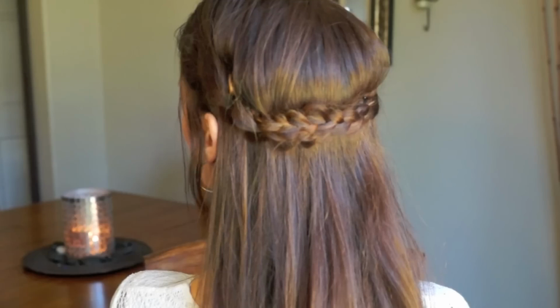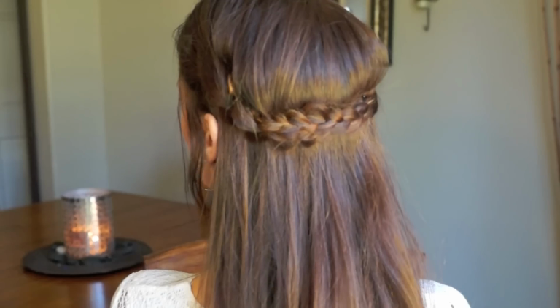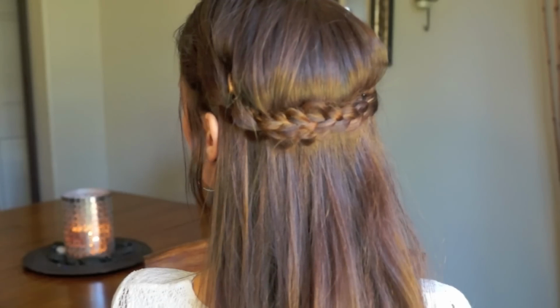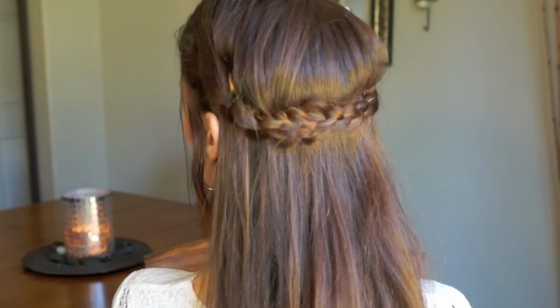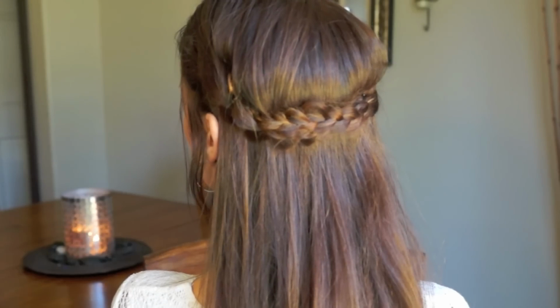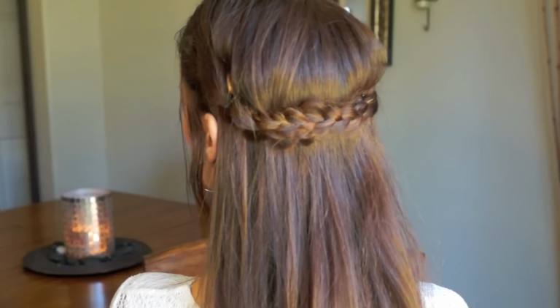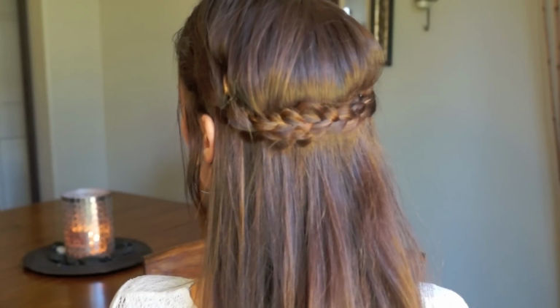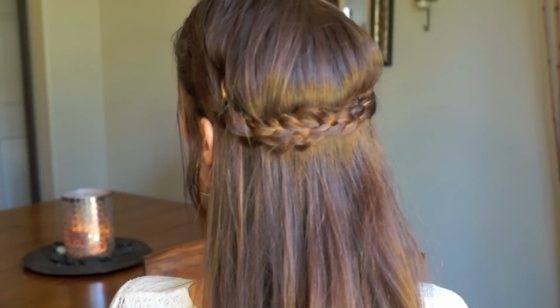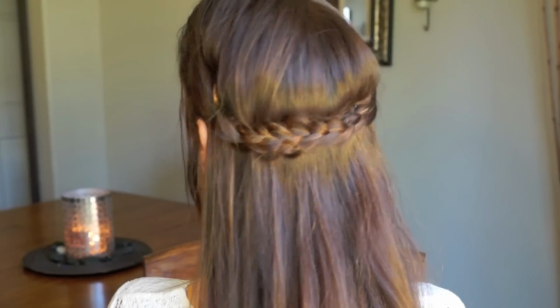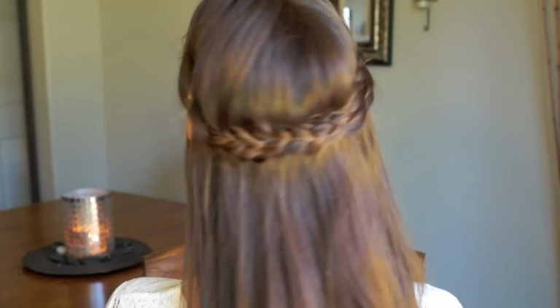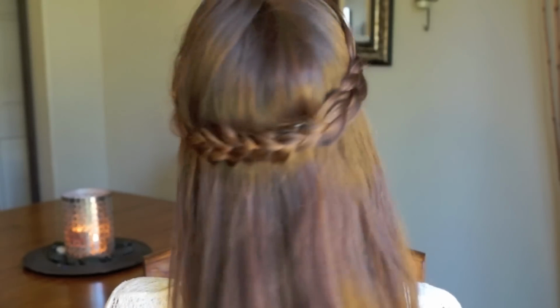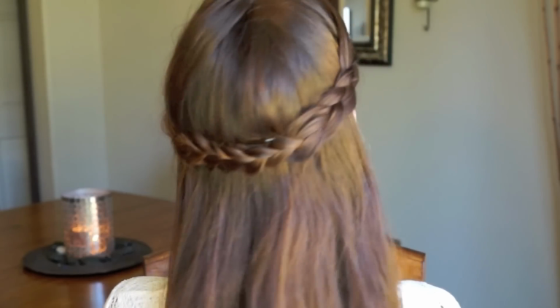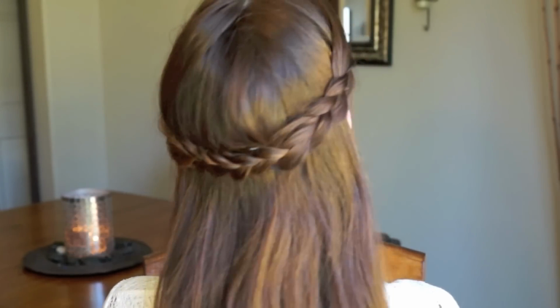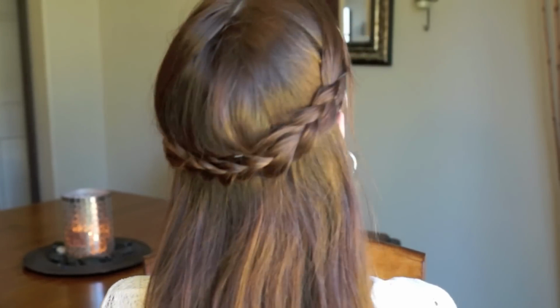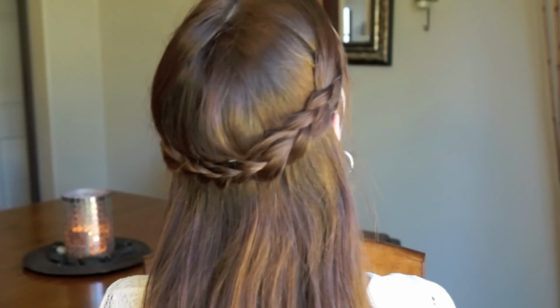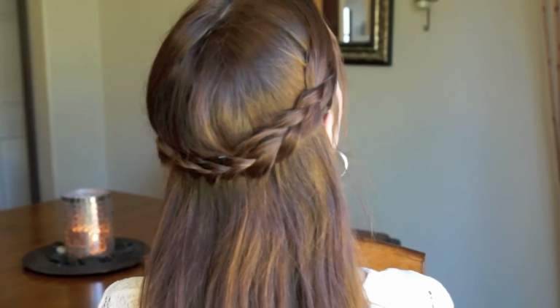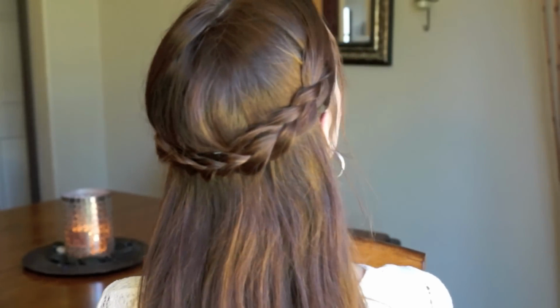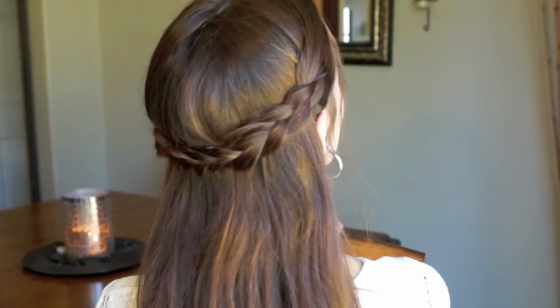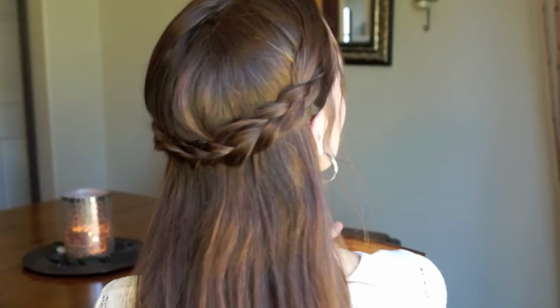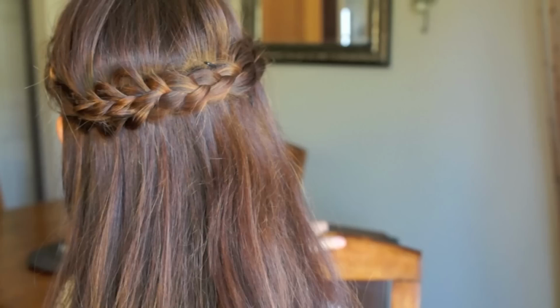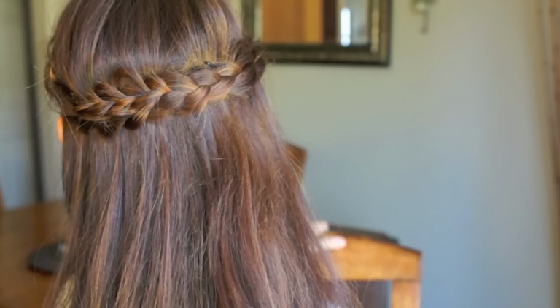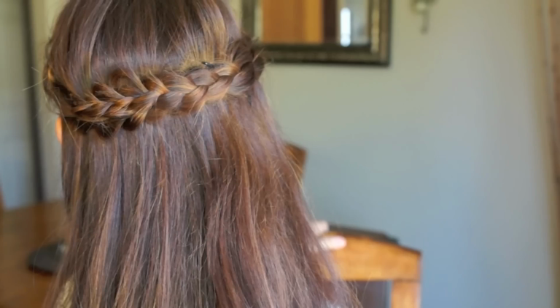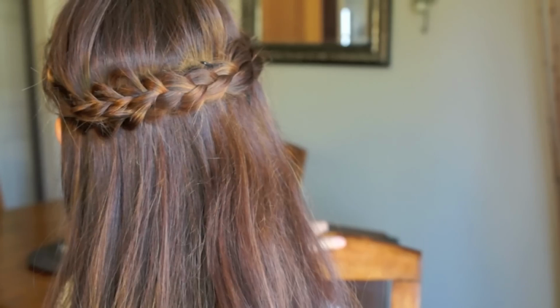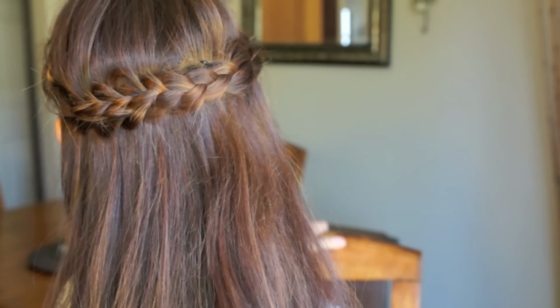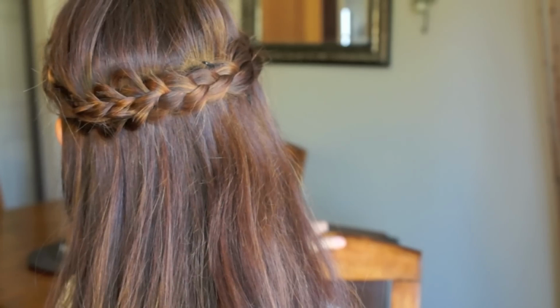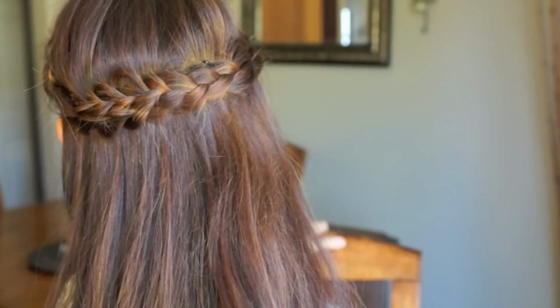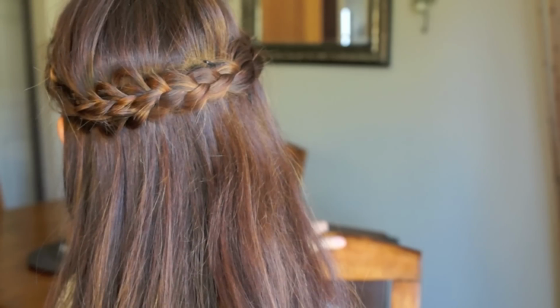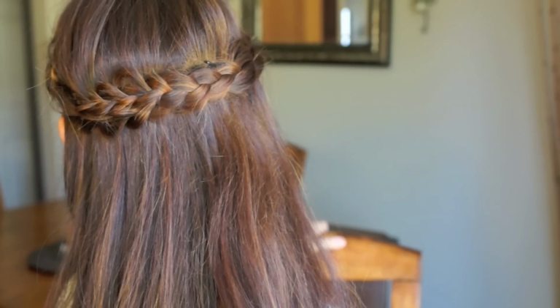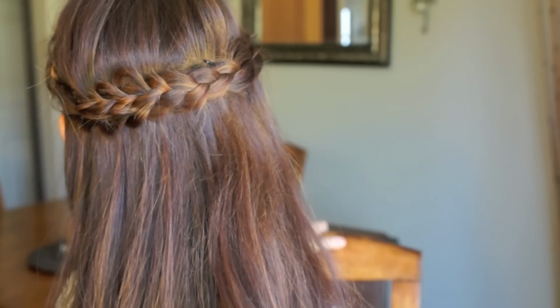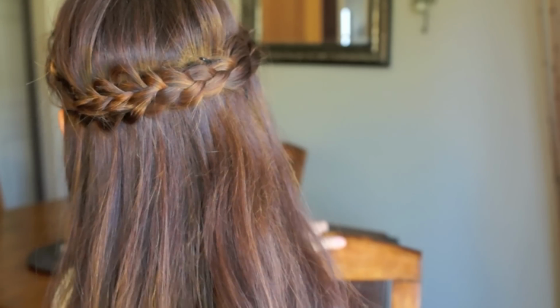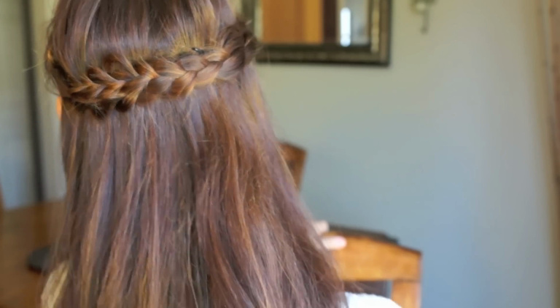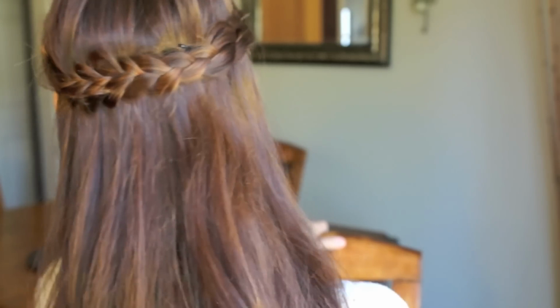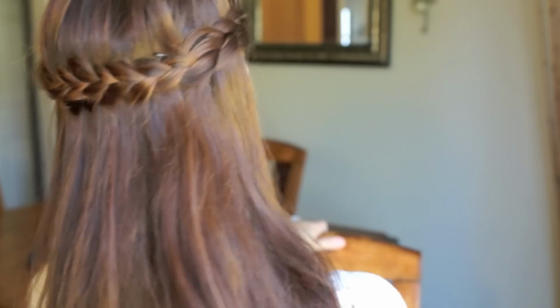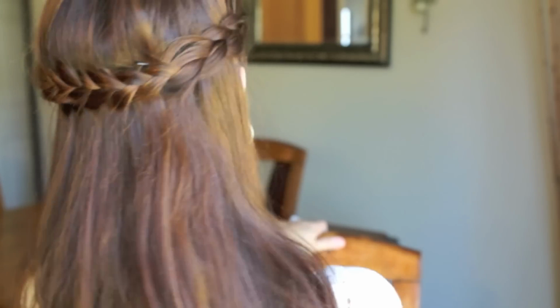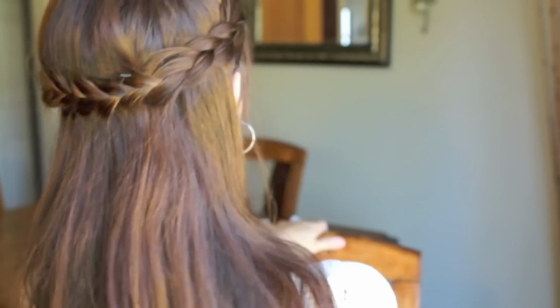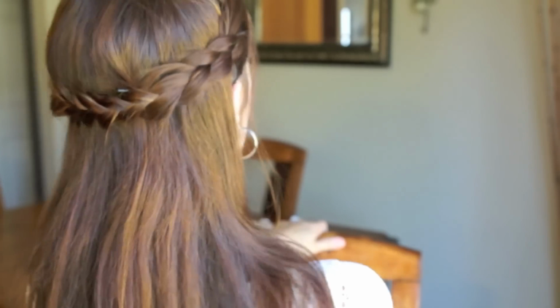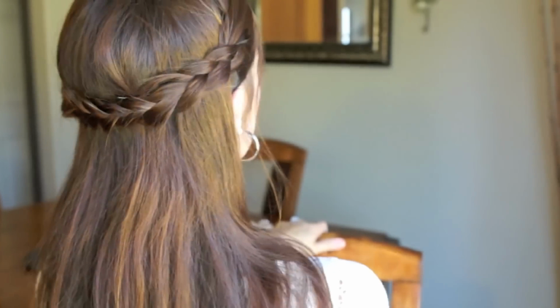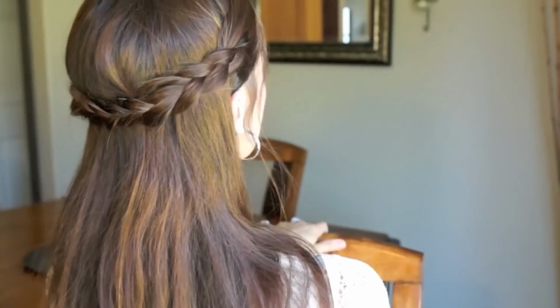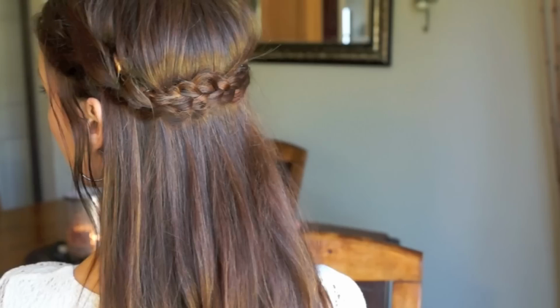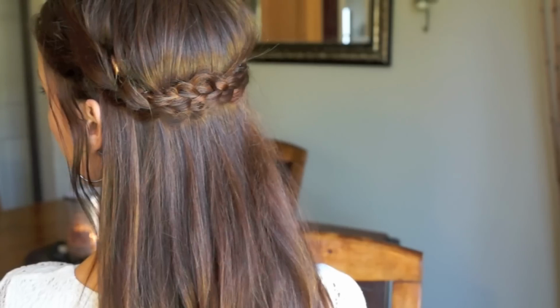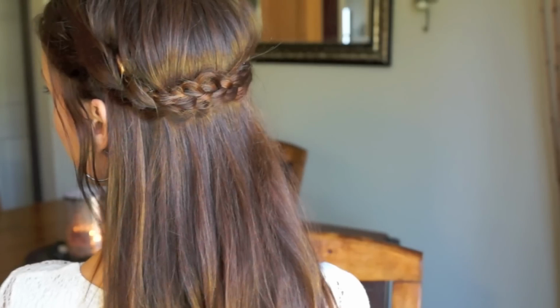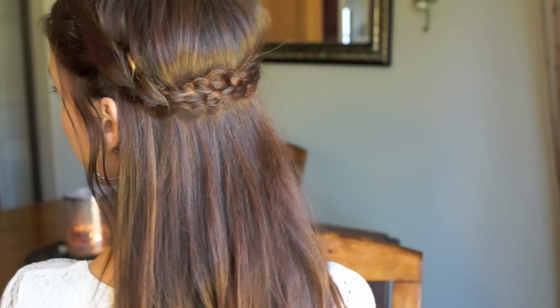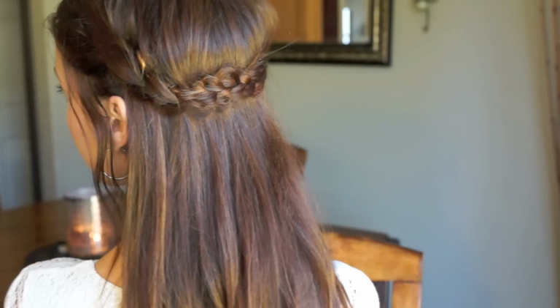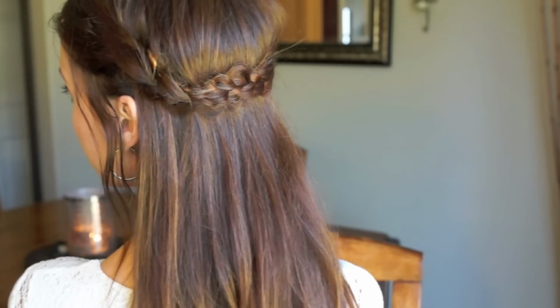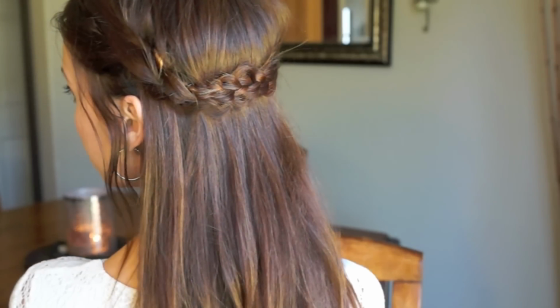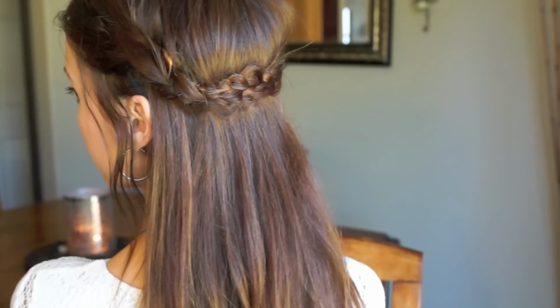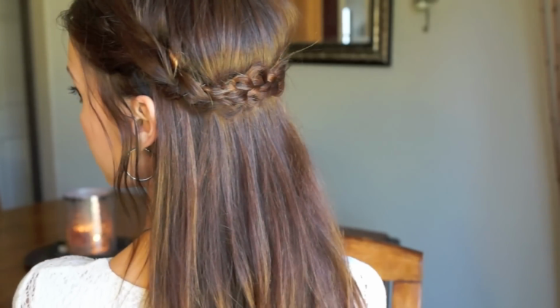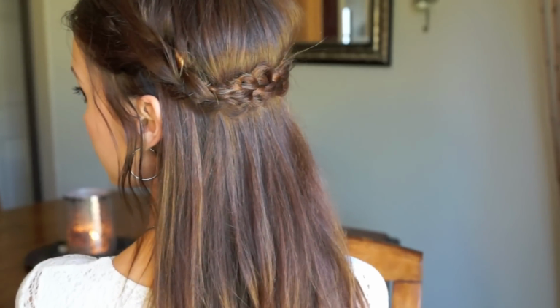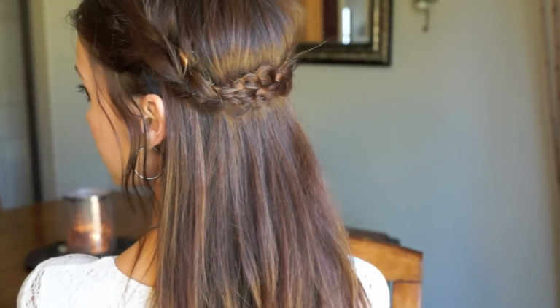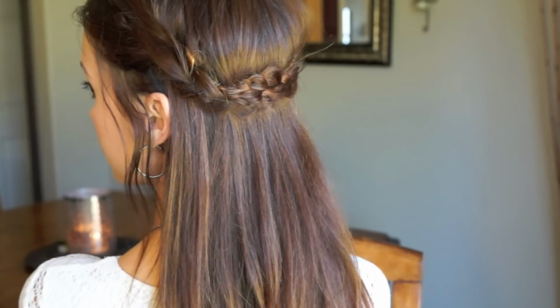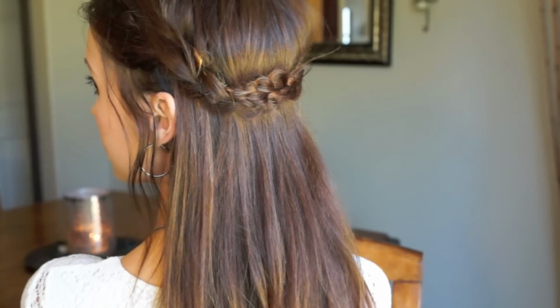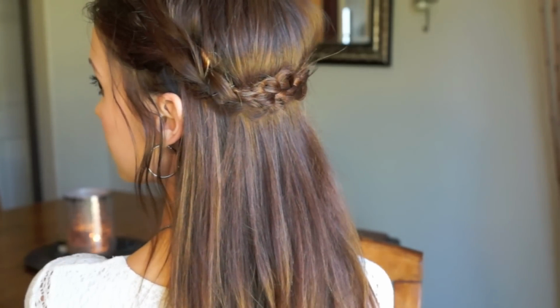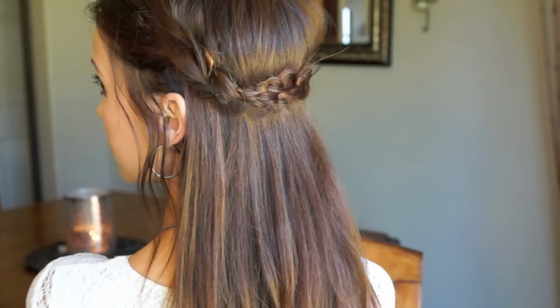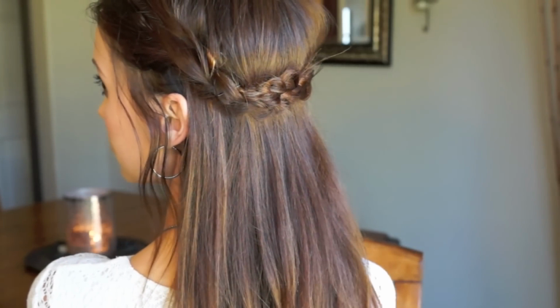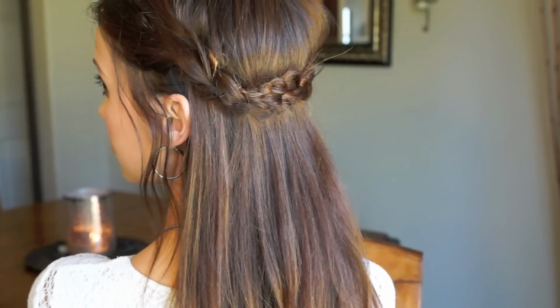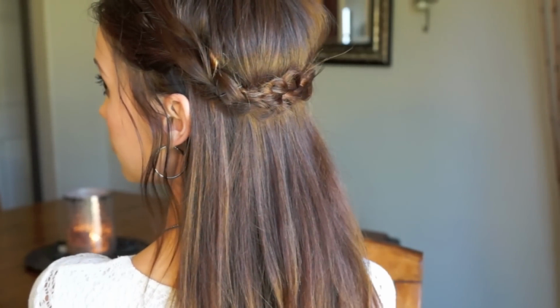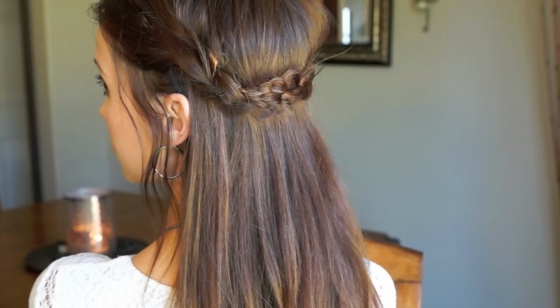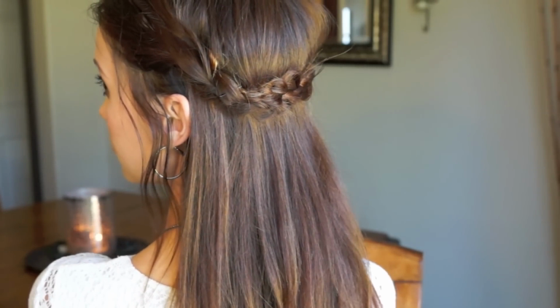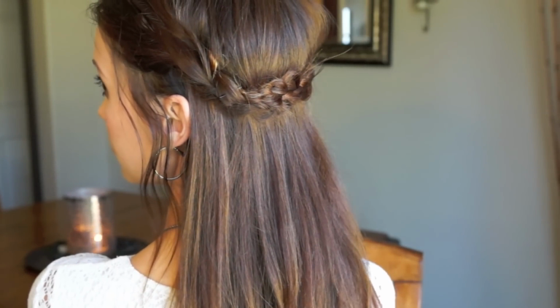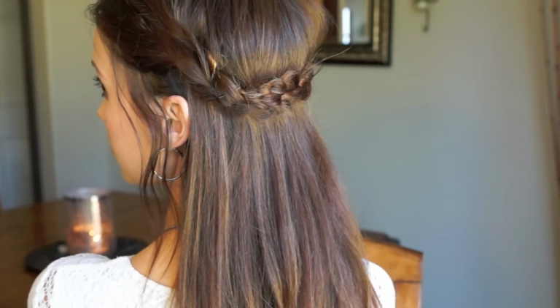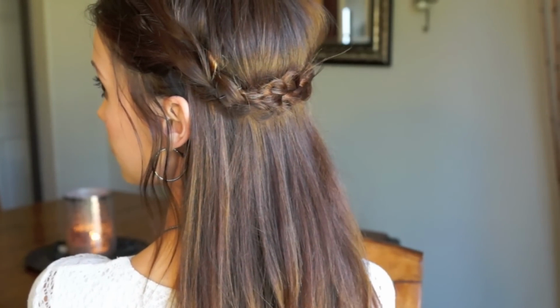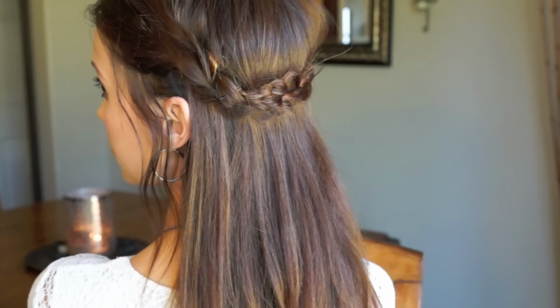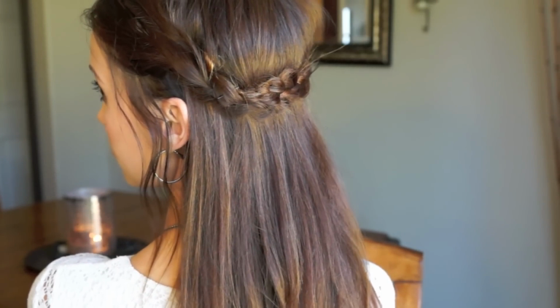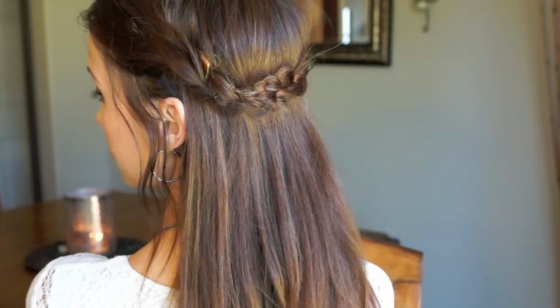And that is the final look for this braided hairstyle! It's really fun, really bohemian, and perfect for those really casual summer days.